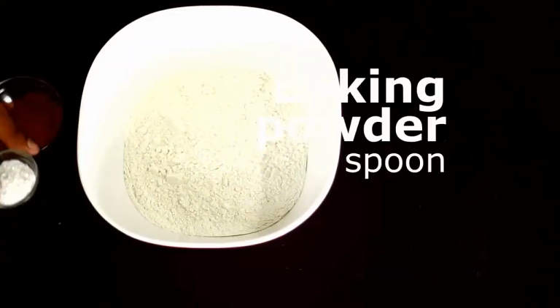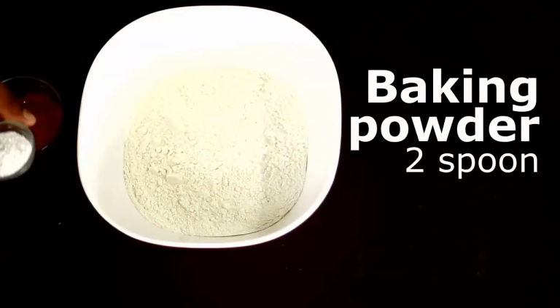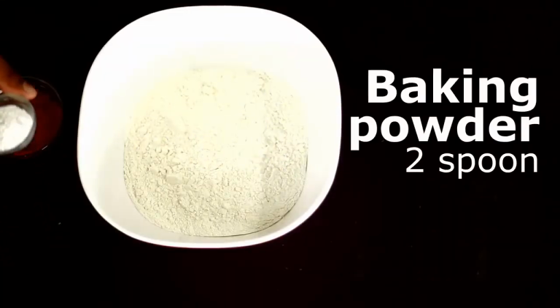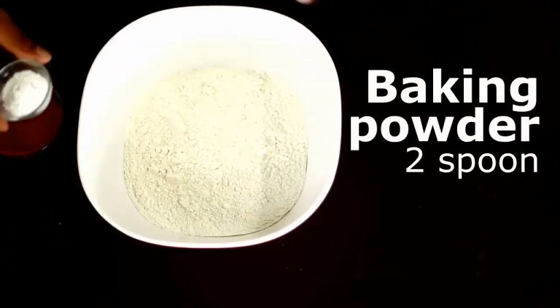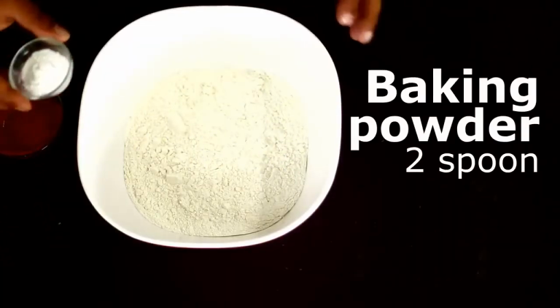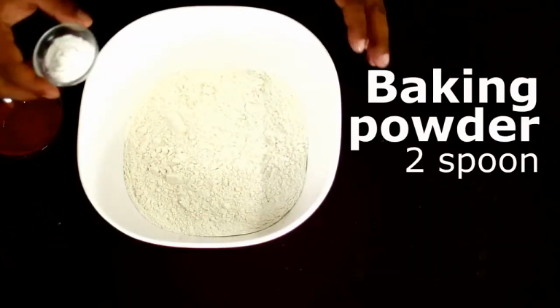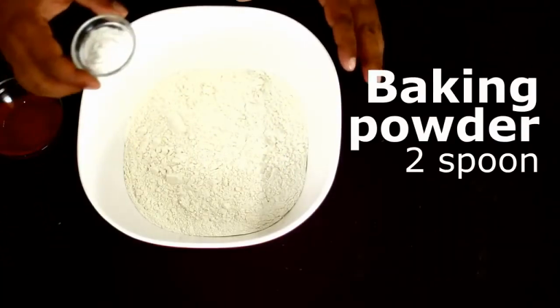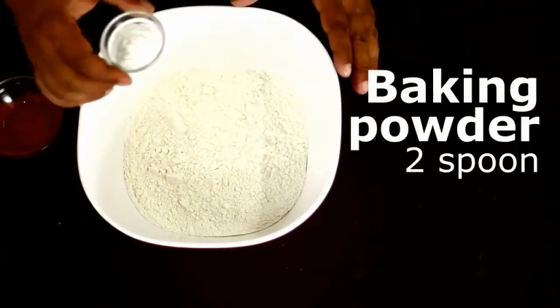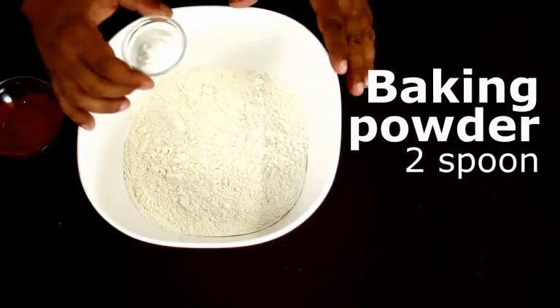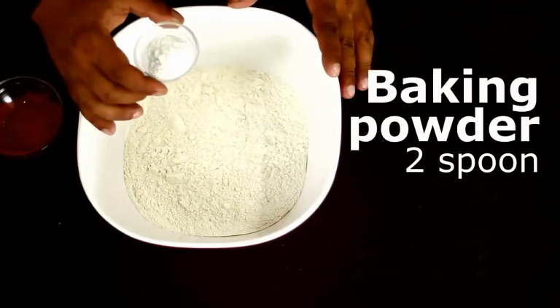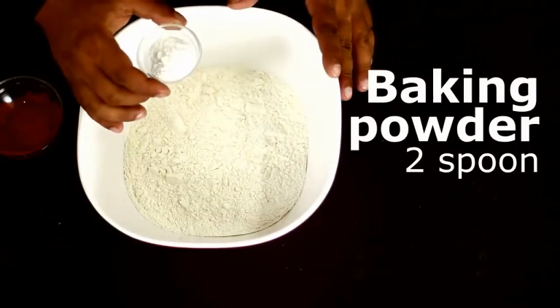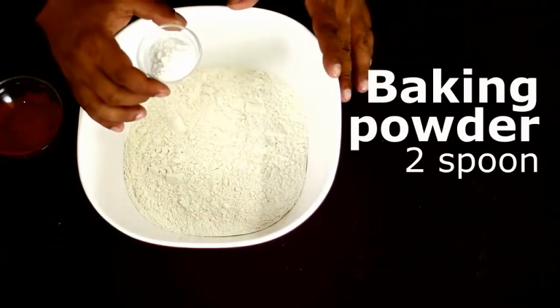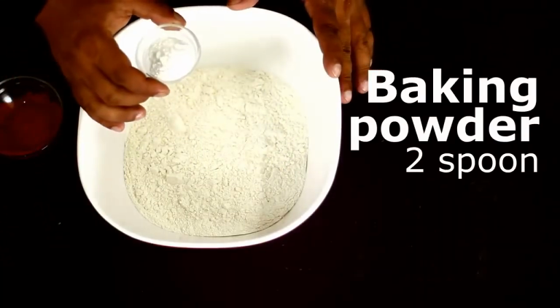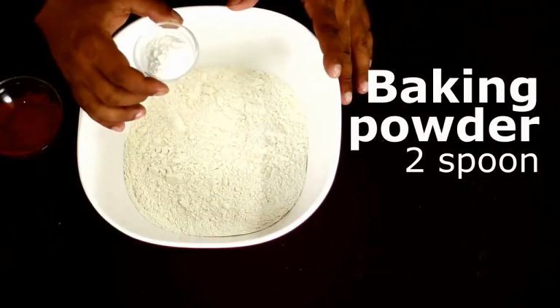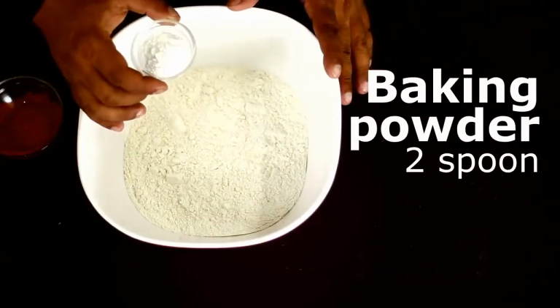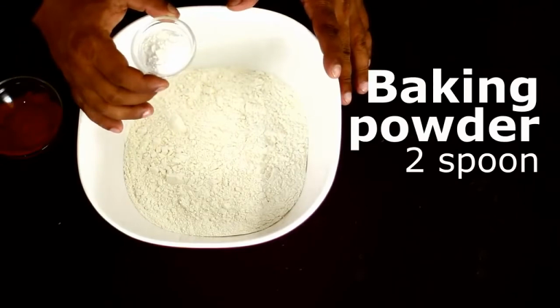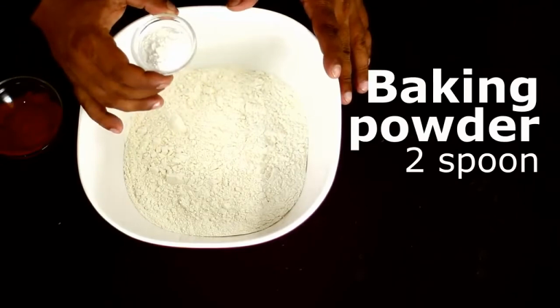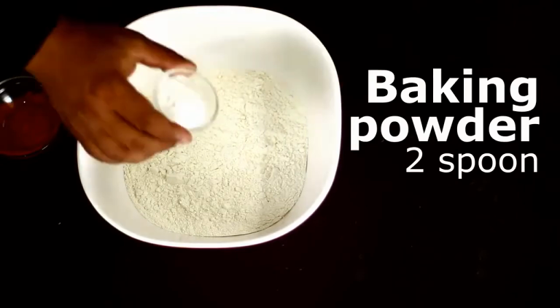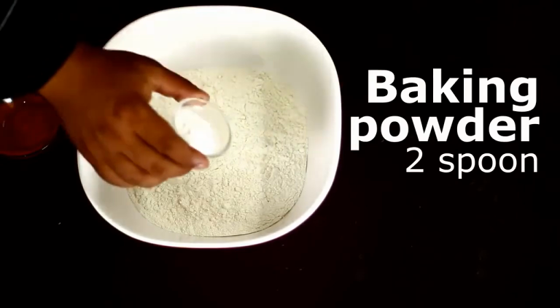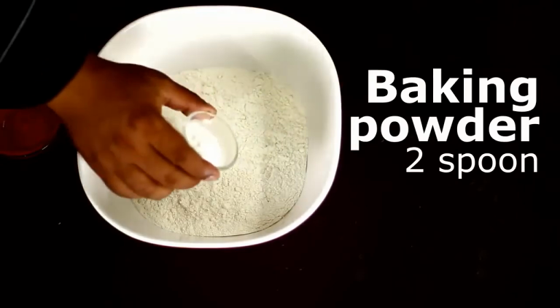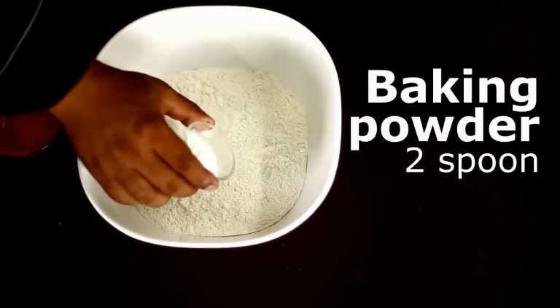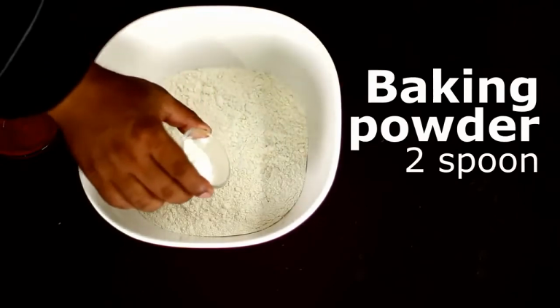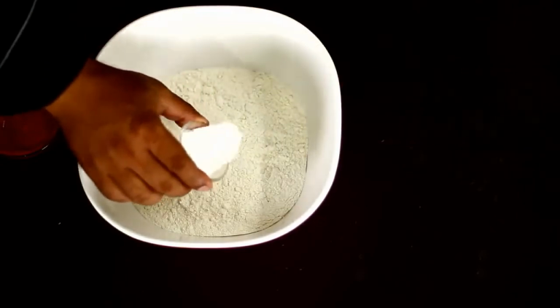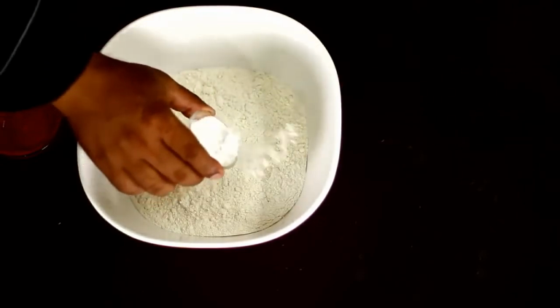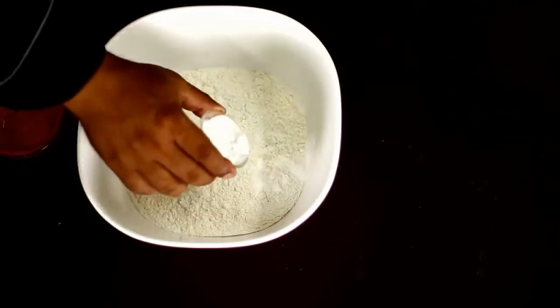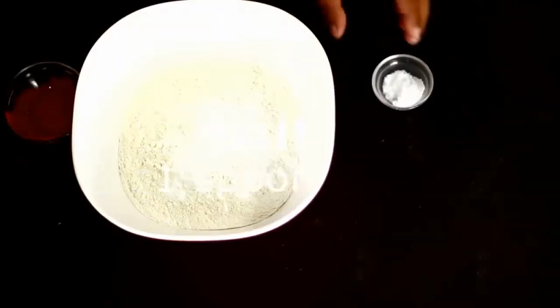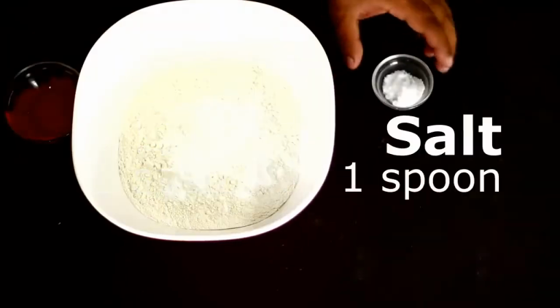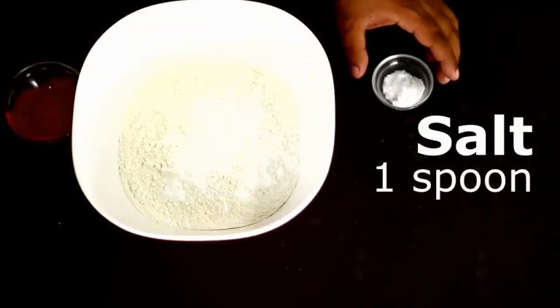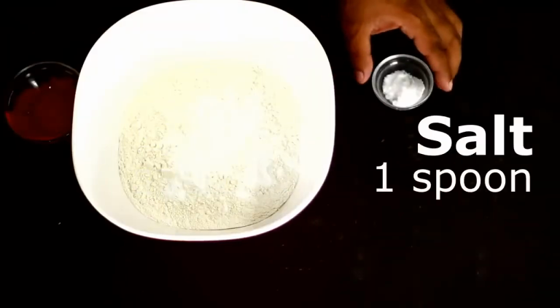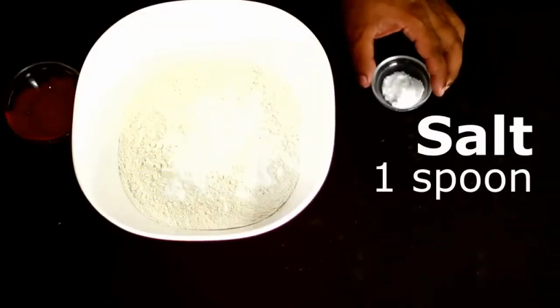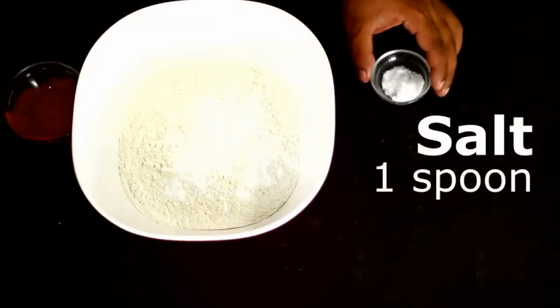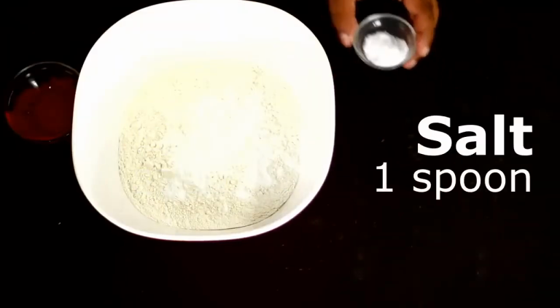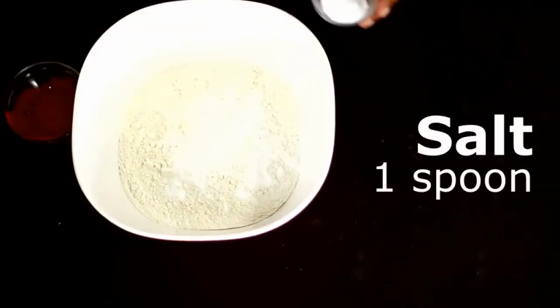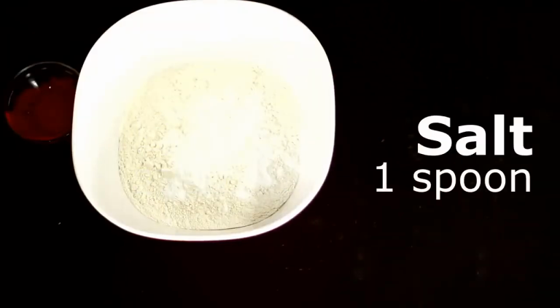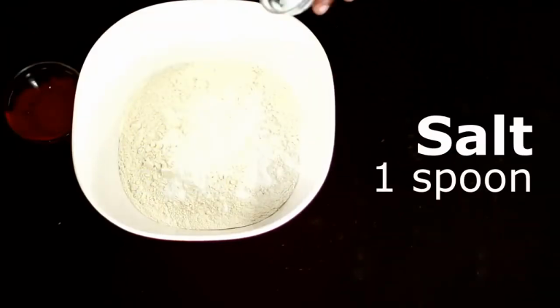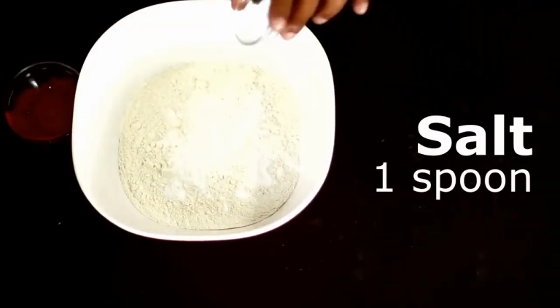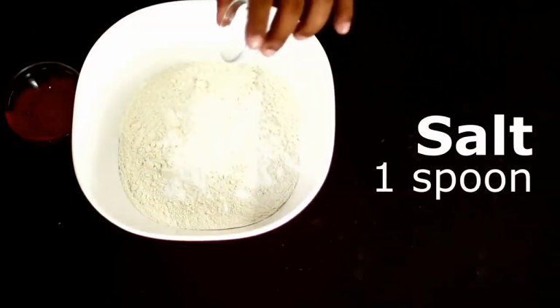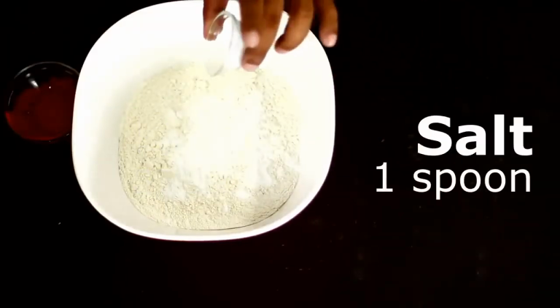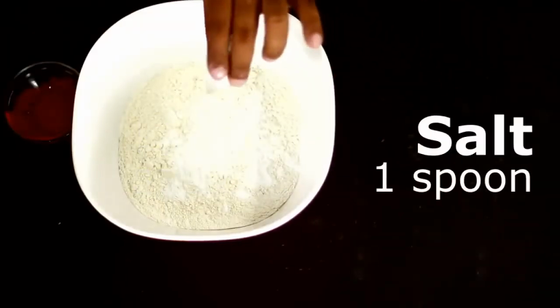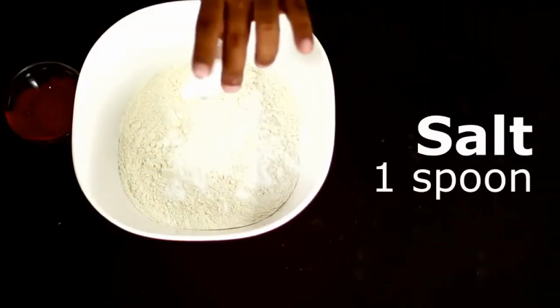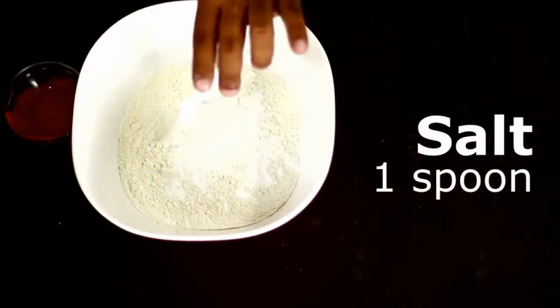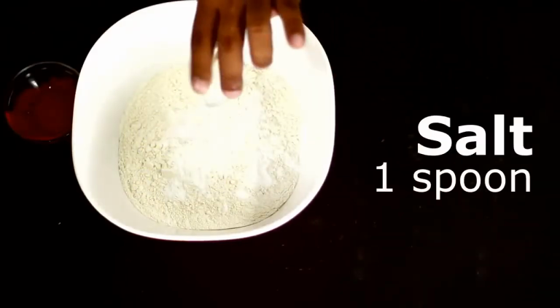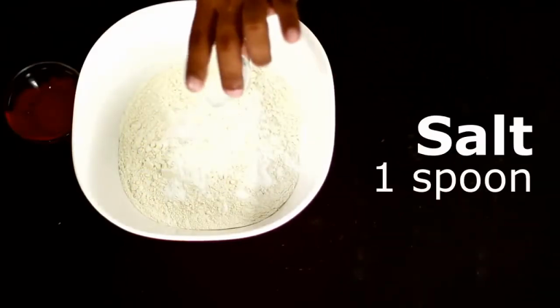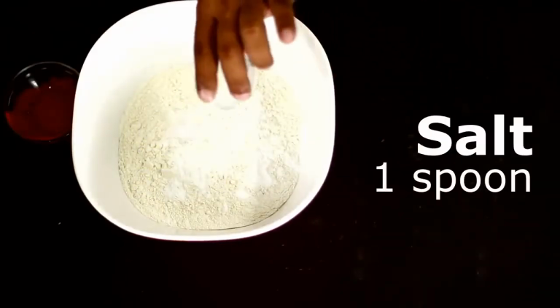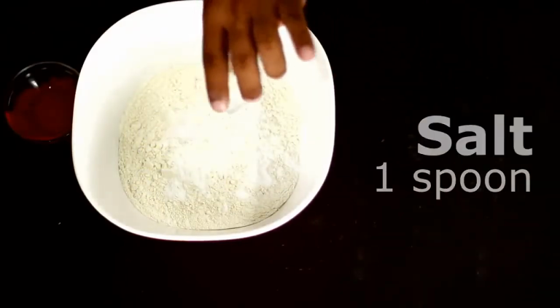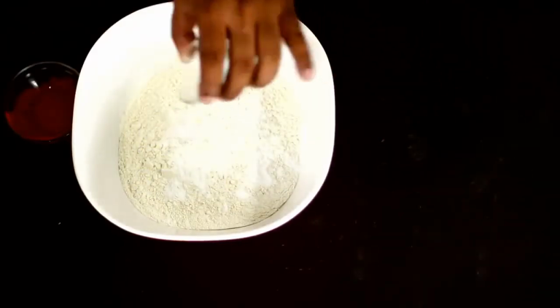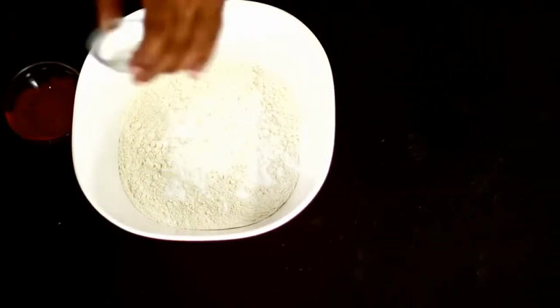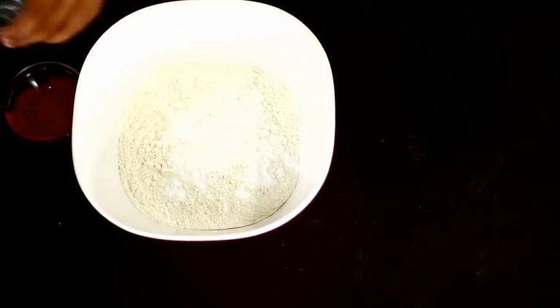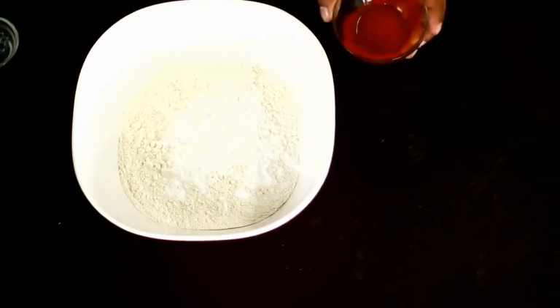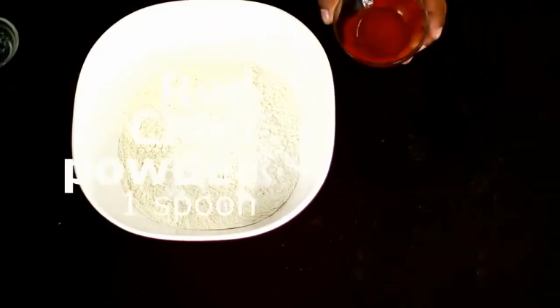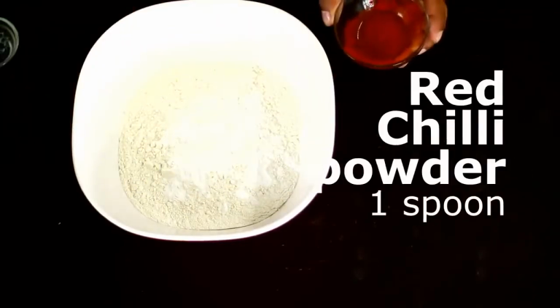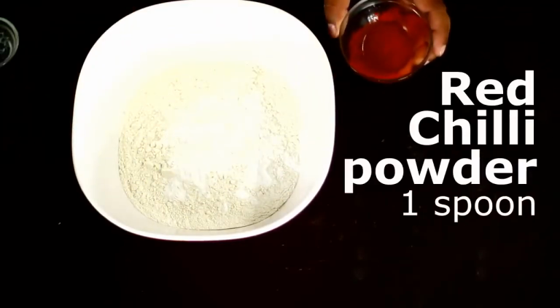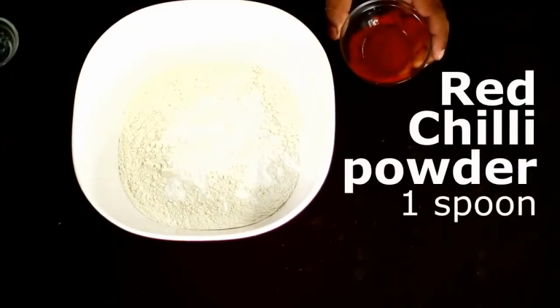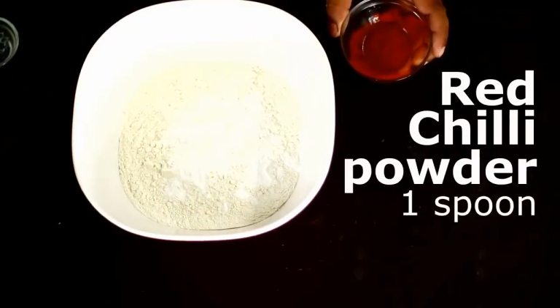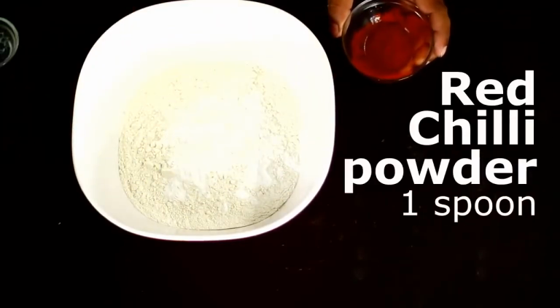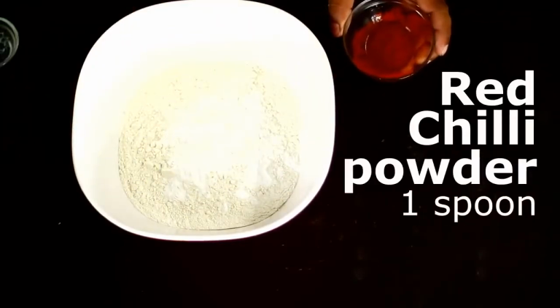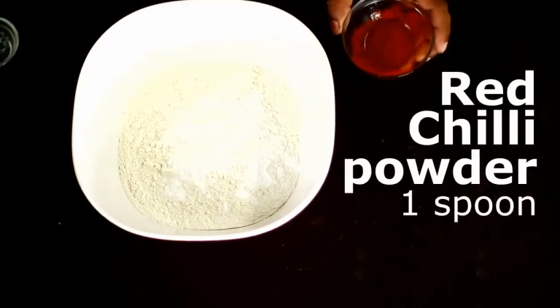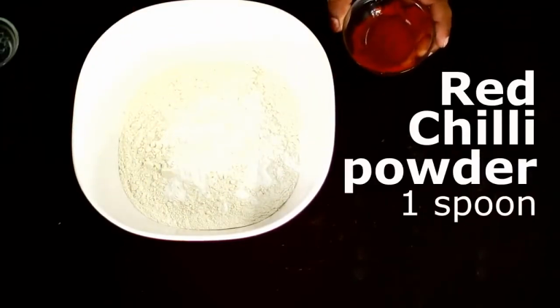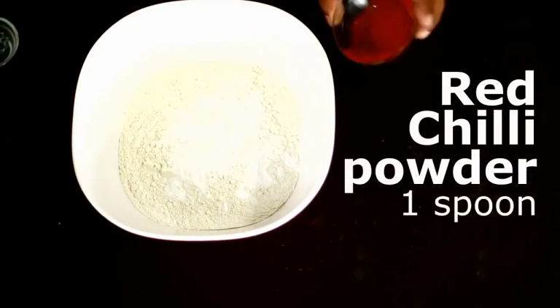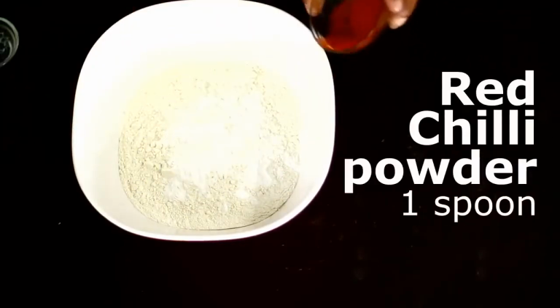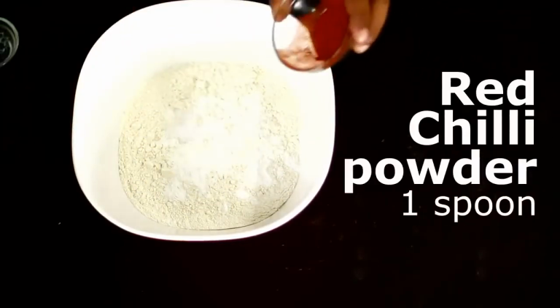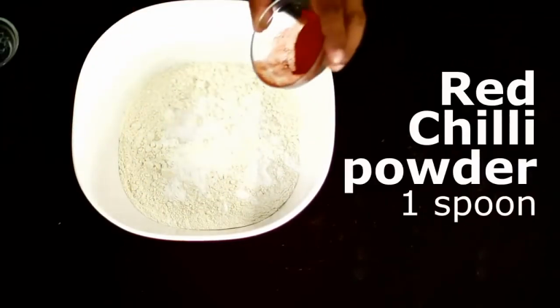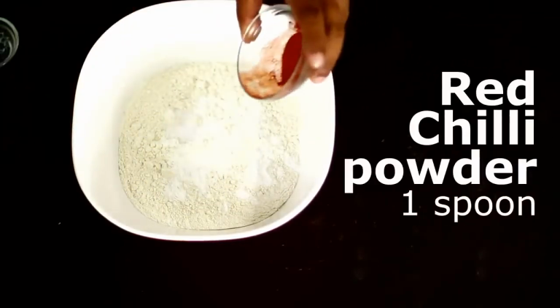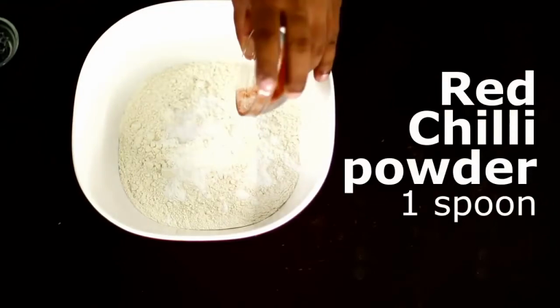Baking powder, baking powder, 1 teaspoon. Salt, 1 teaspoon. Red chili powder, 1 teaspoon.